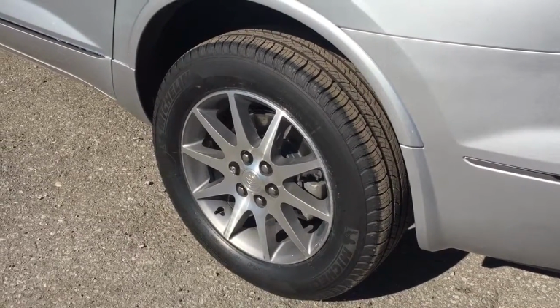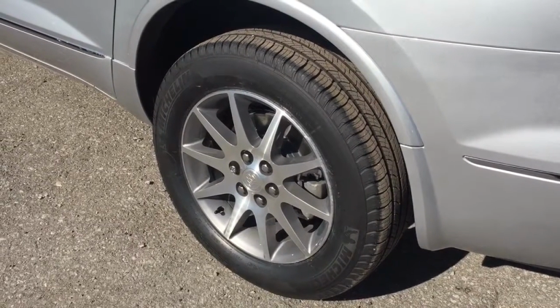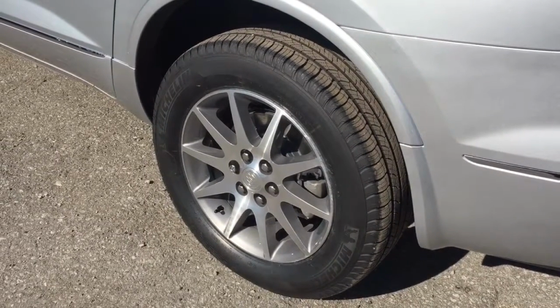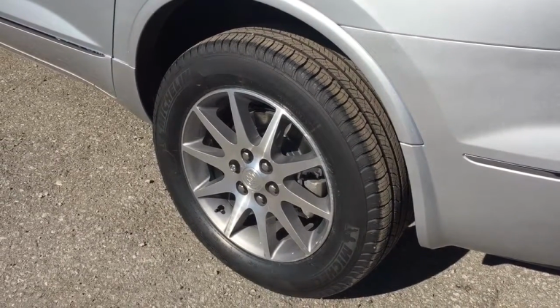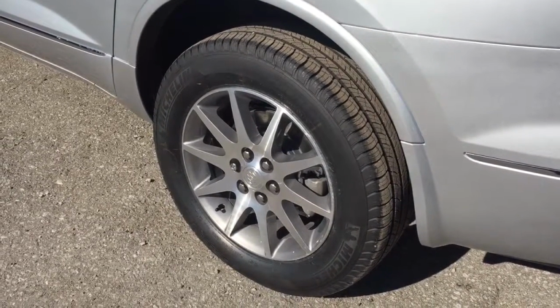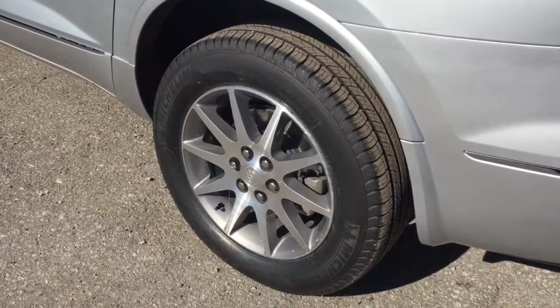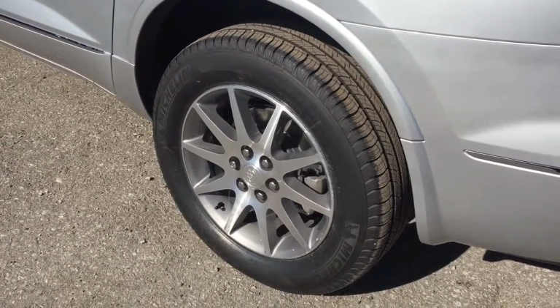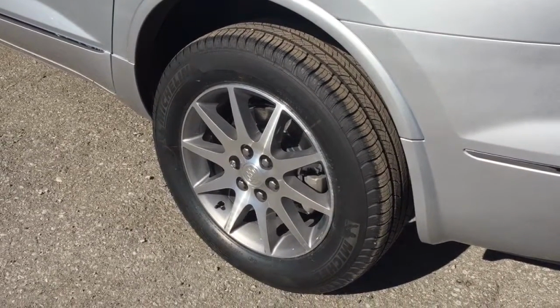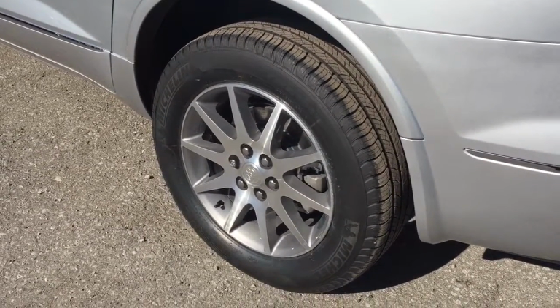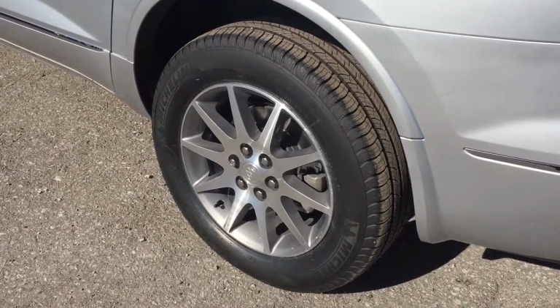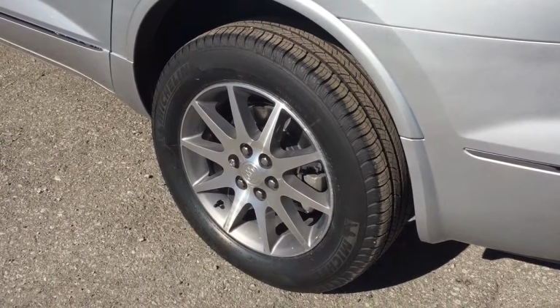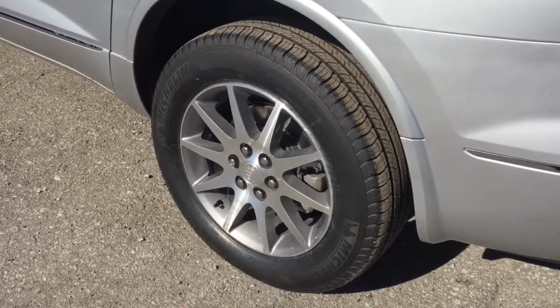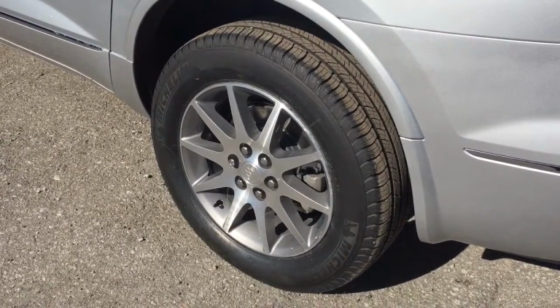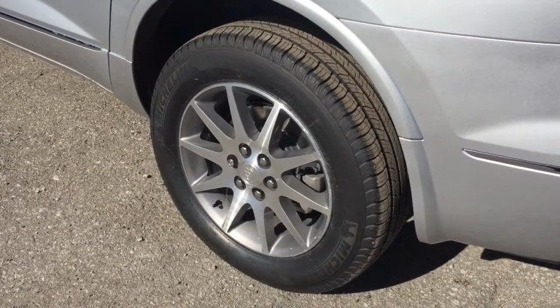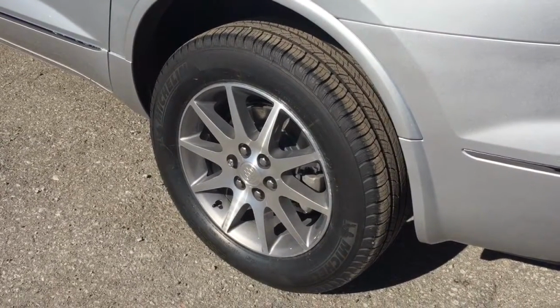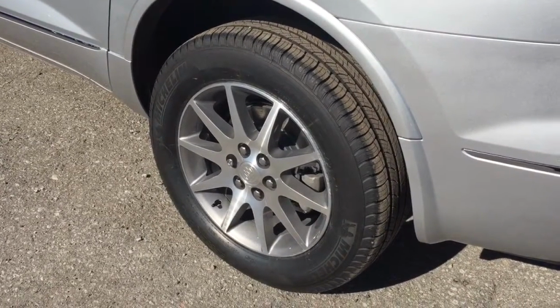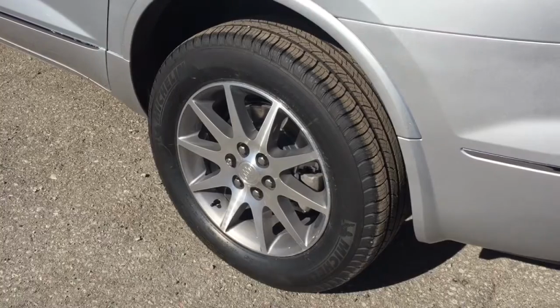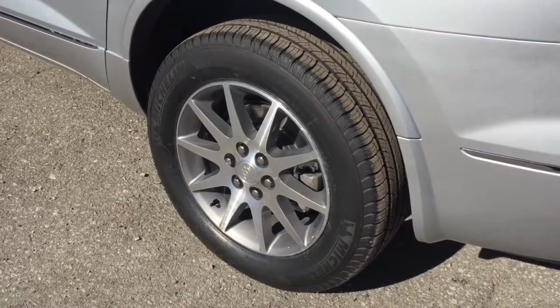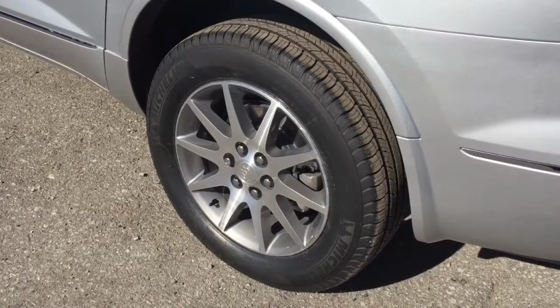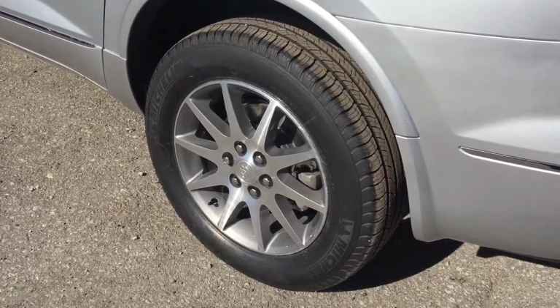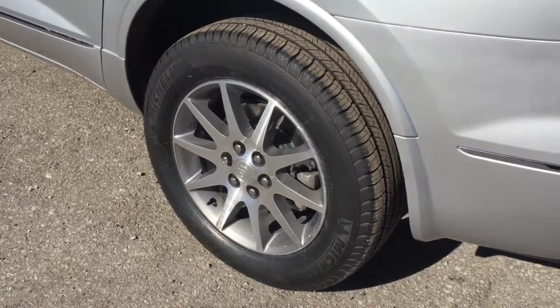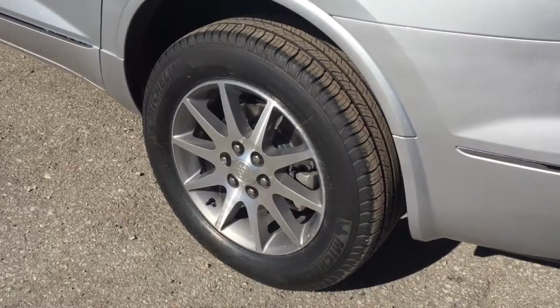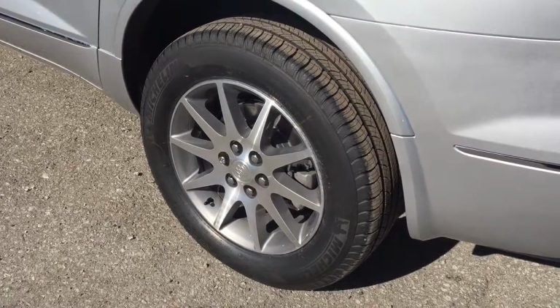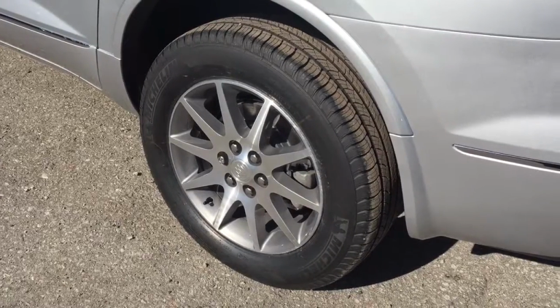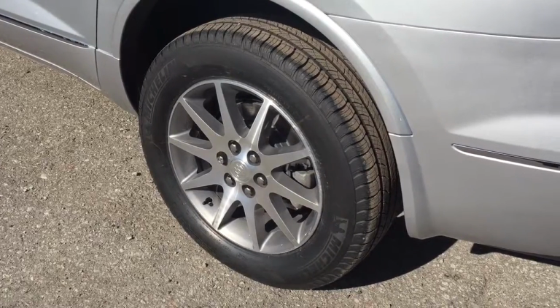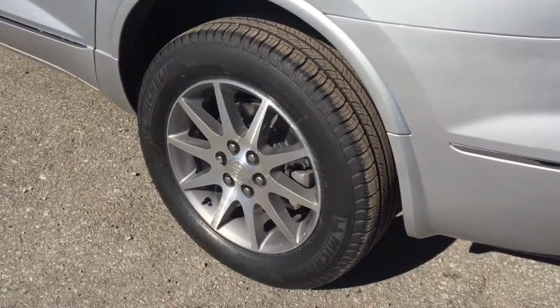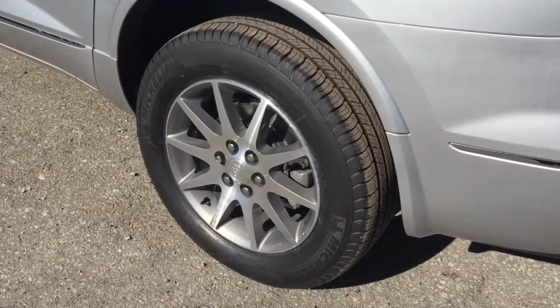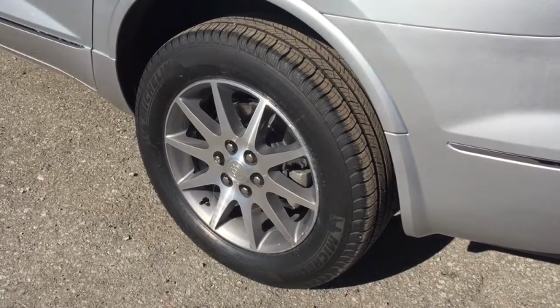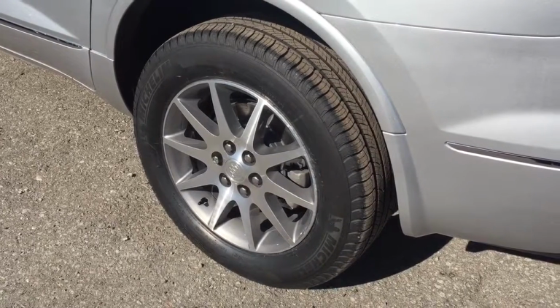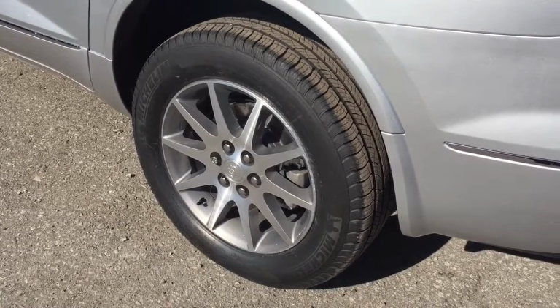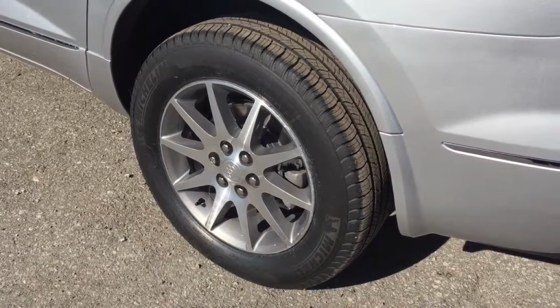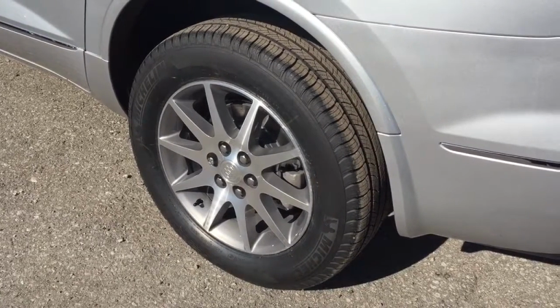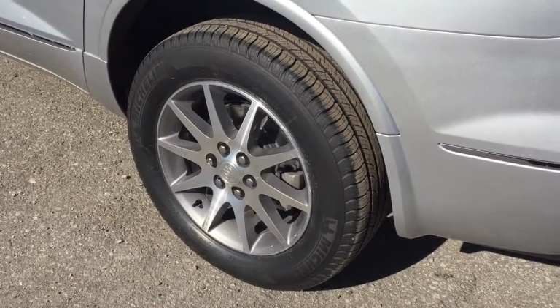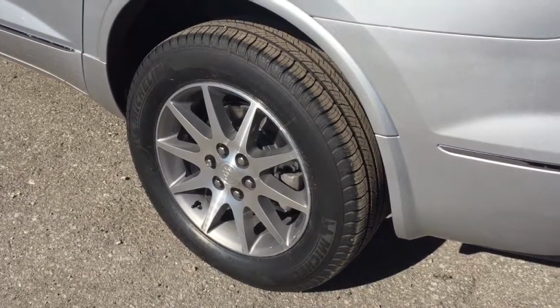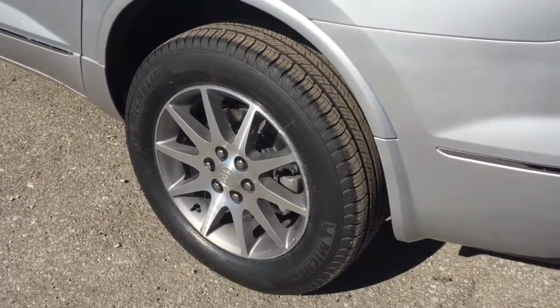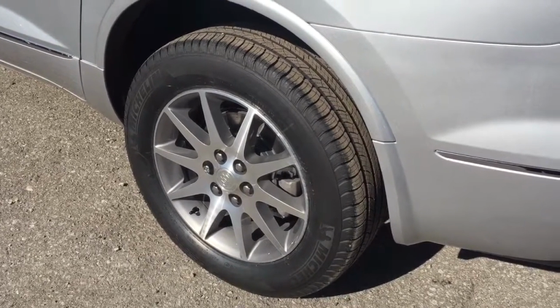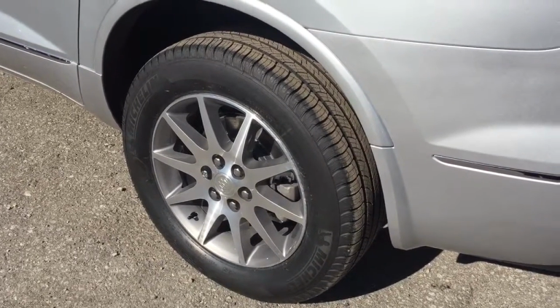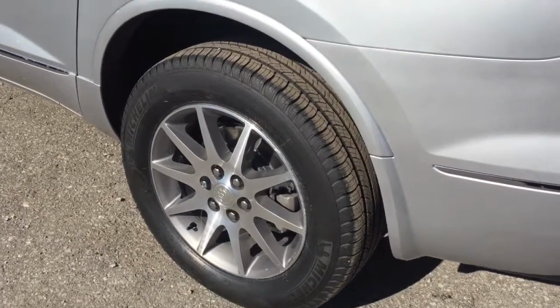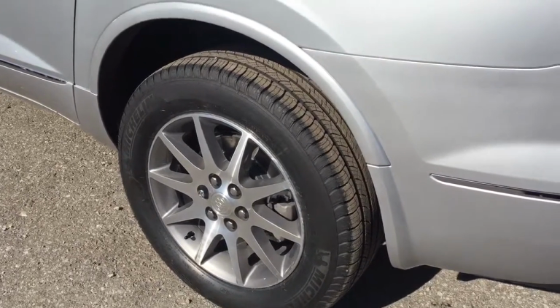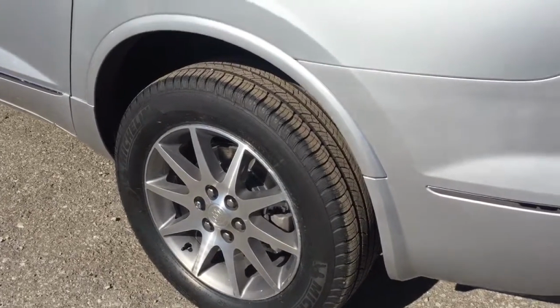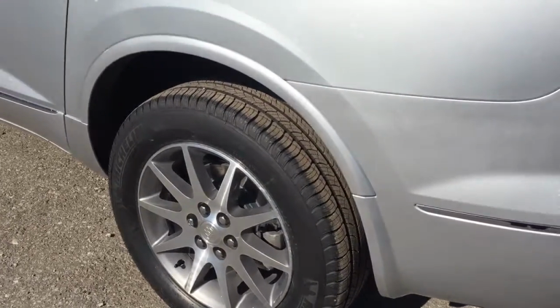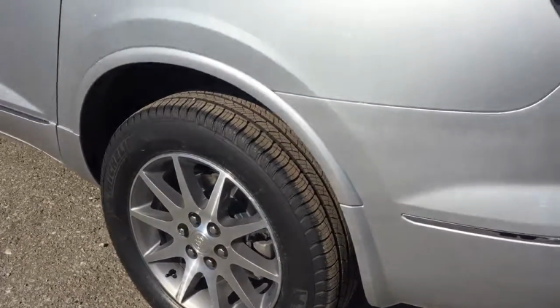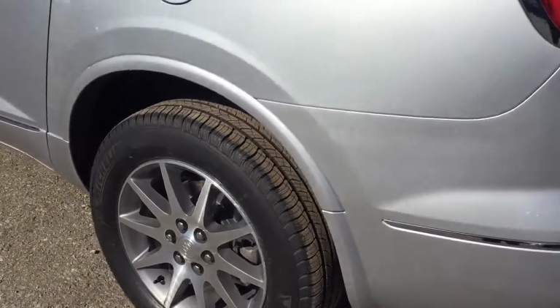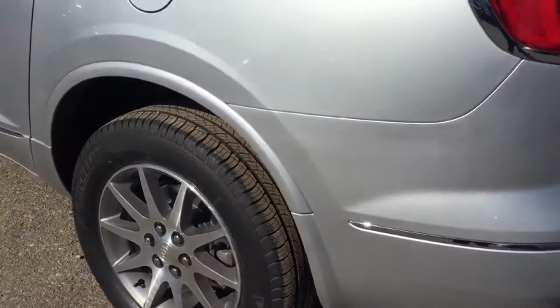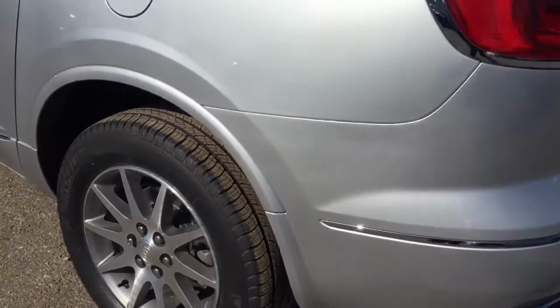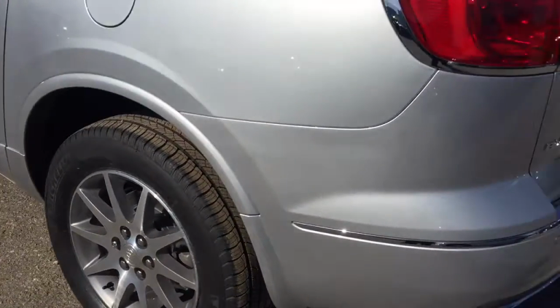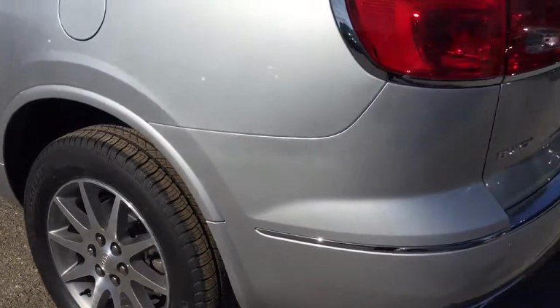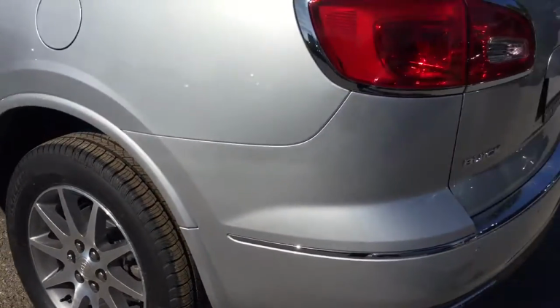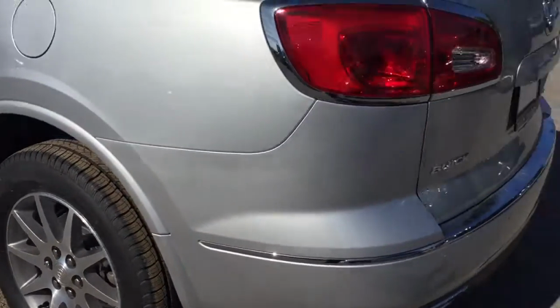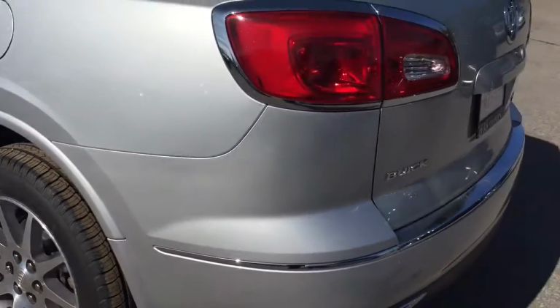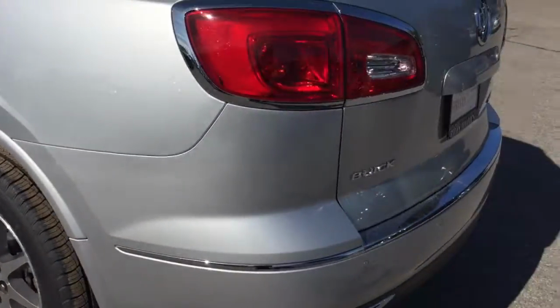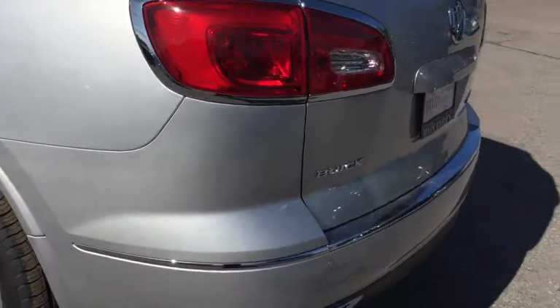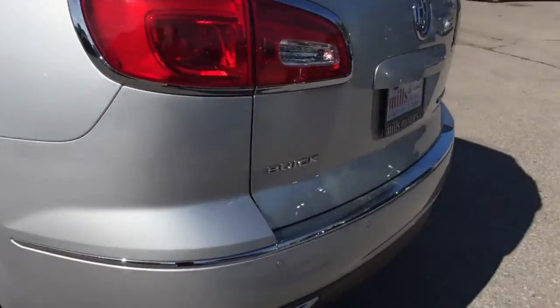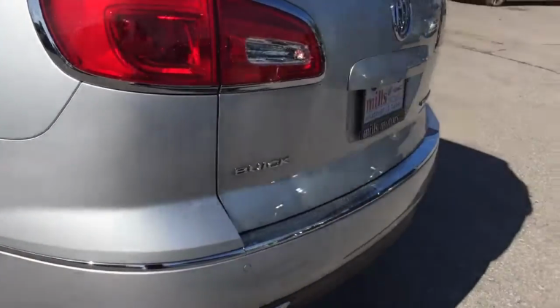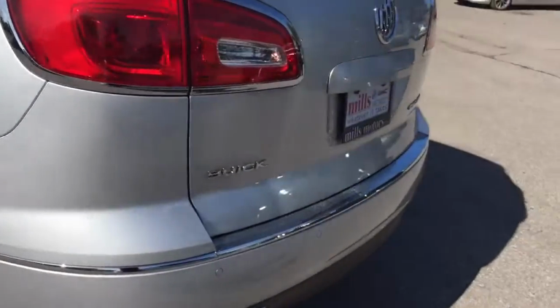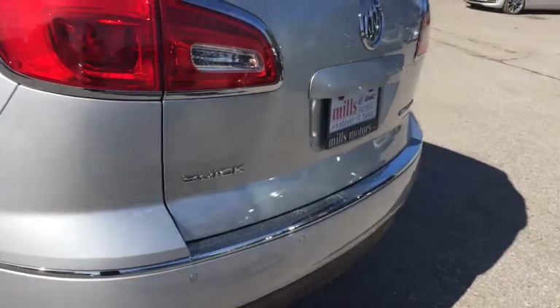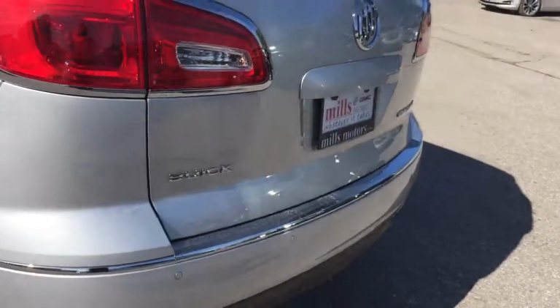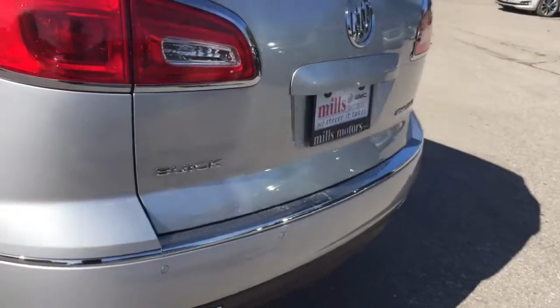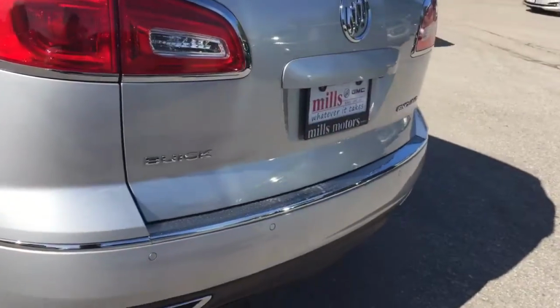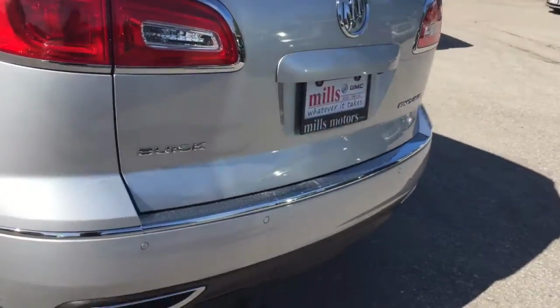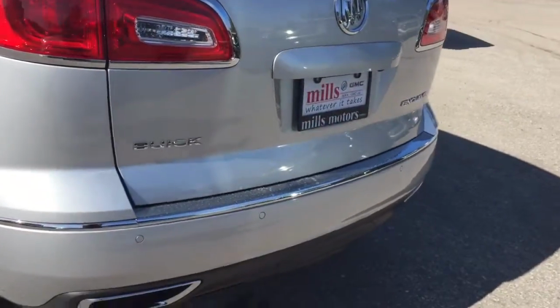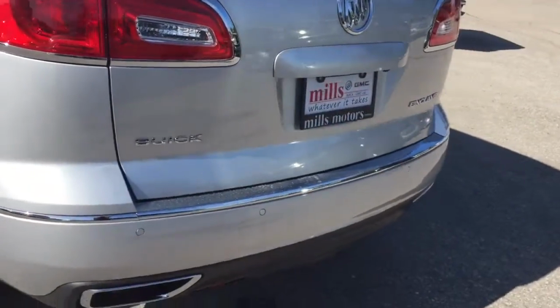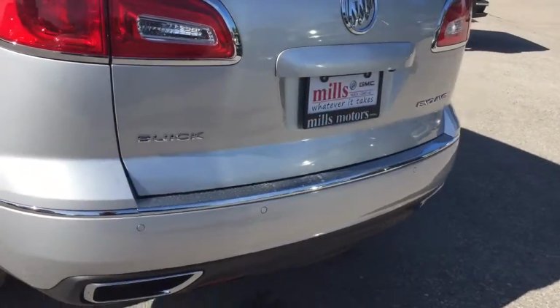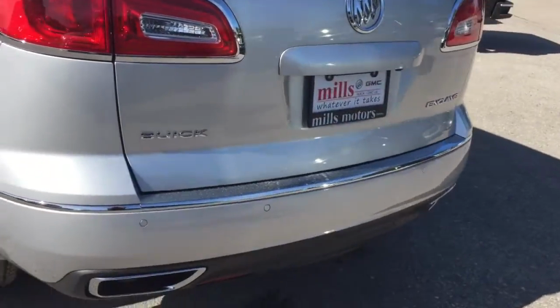The 2017 Buick Enclave rides on 19-inch aluminum wheels with wheel locks and Michelin tires. Let's check out the rear of this Buick Enclave.